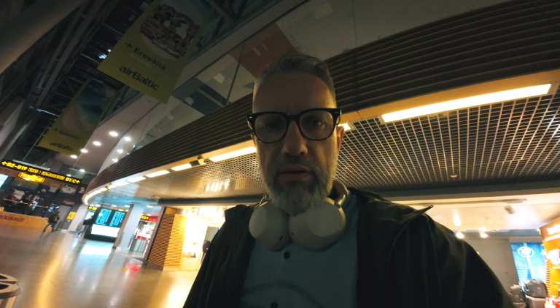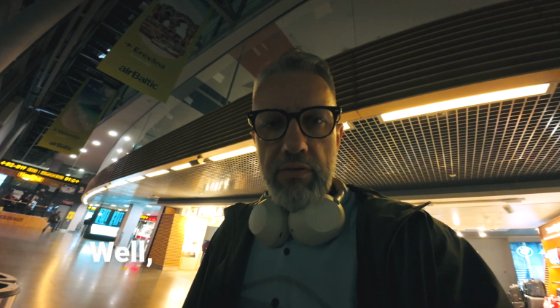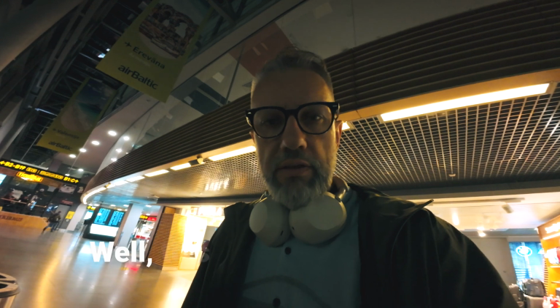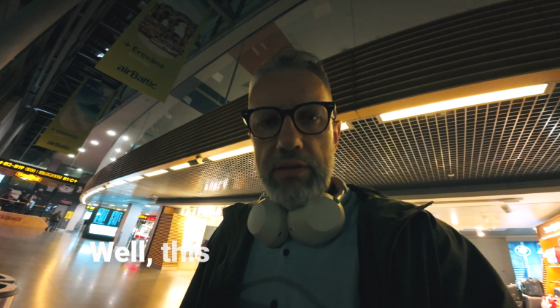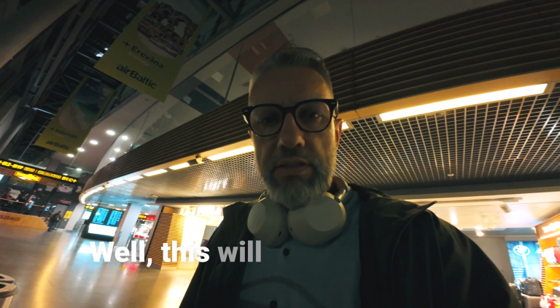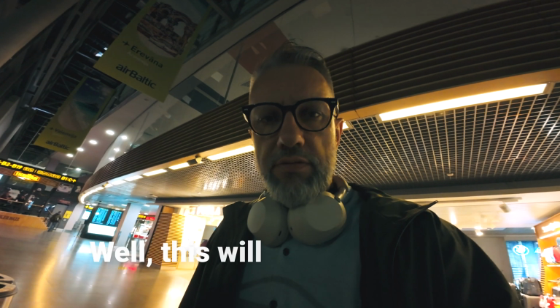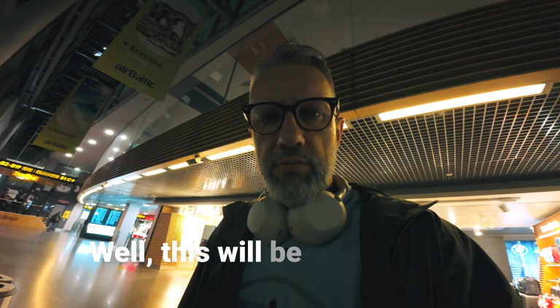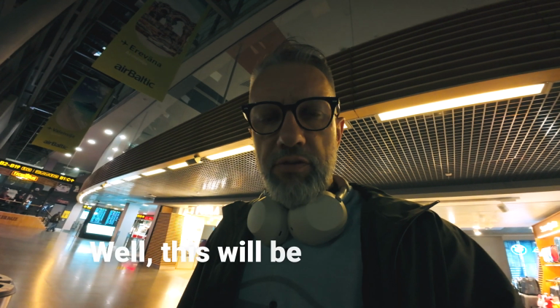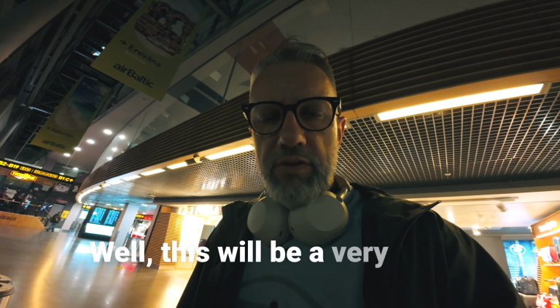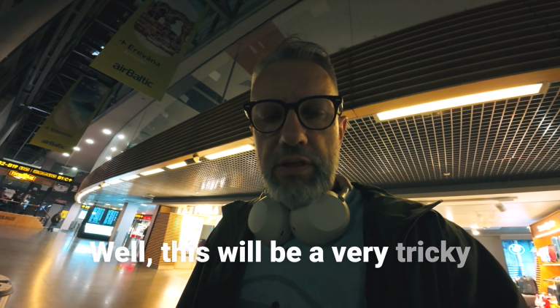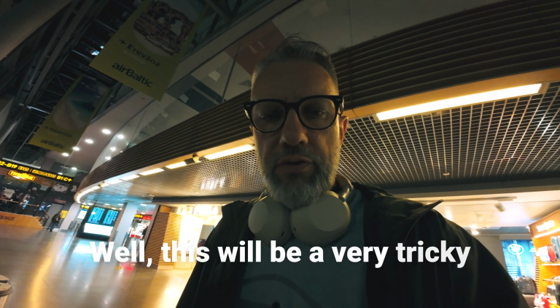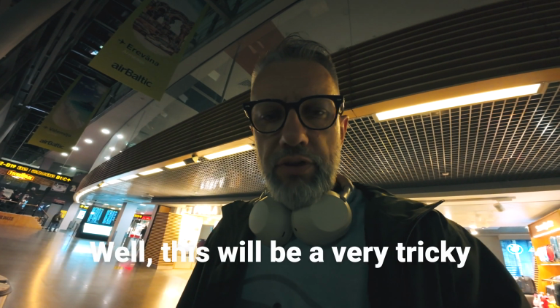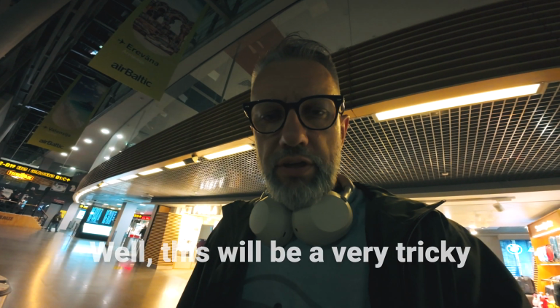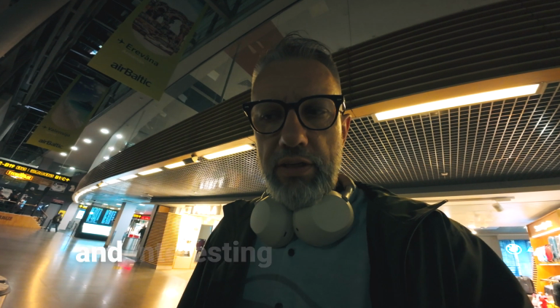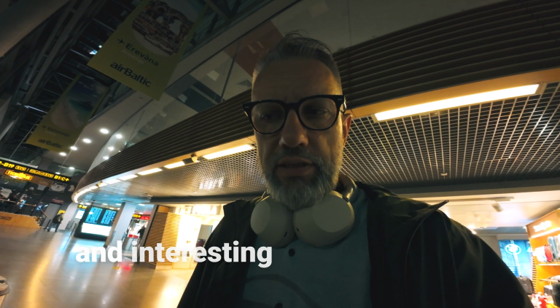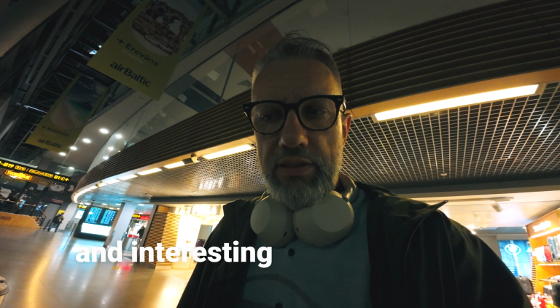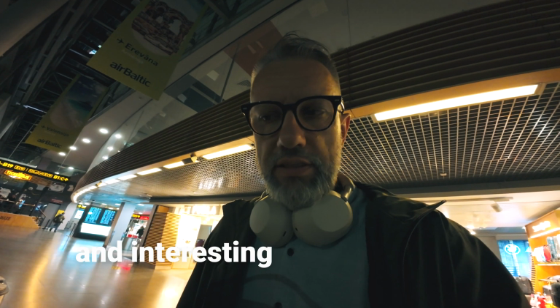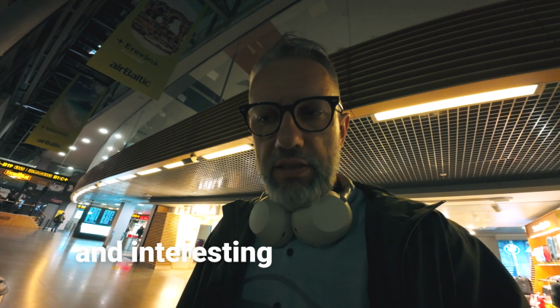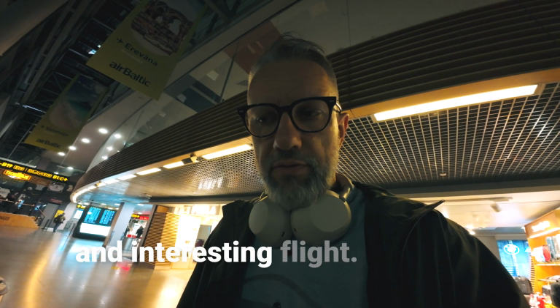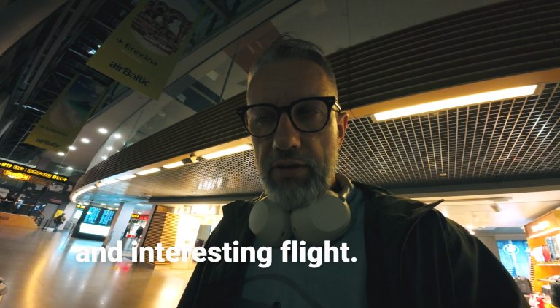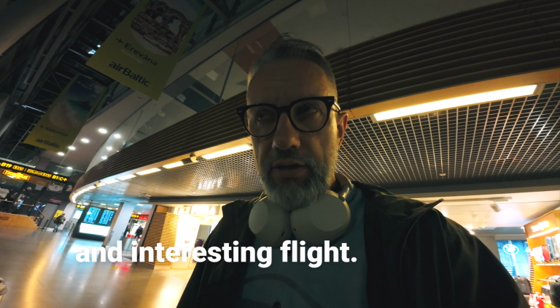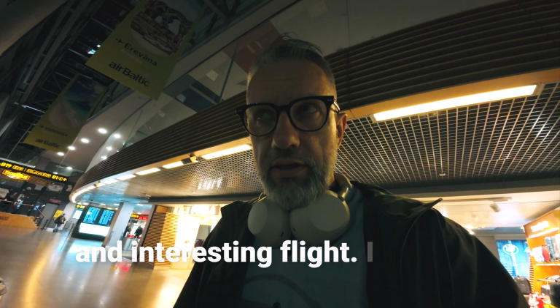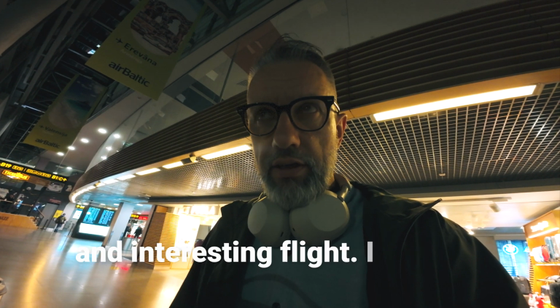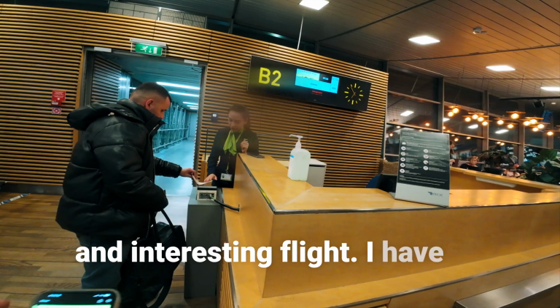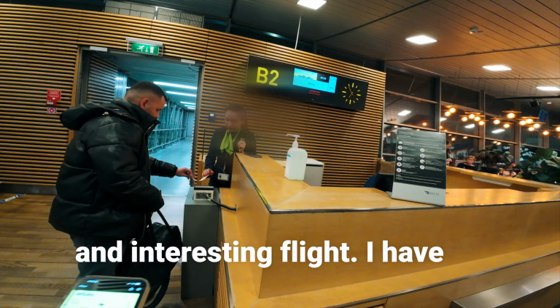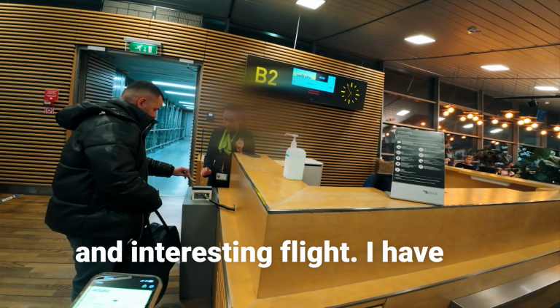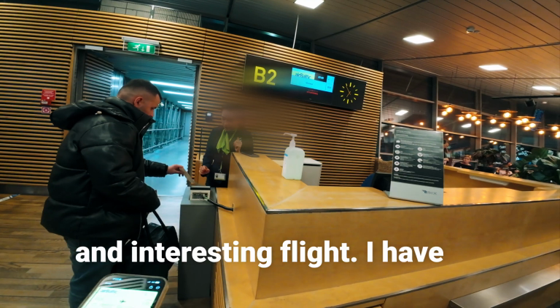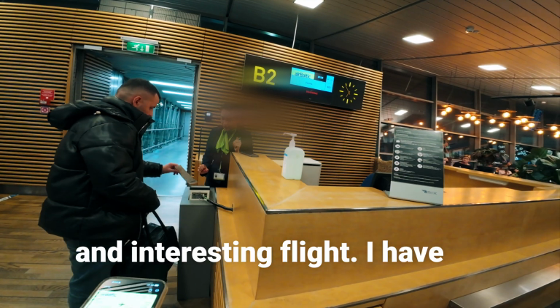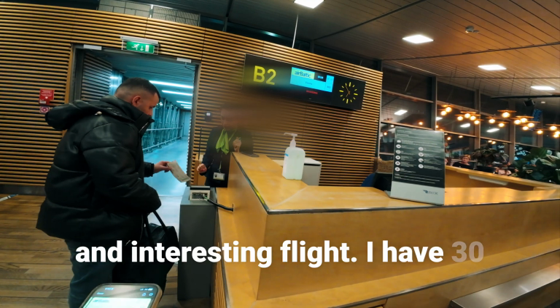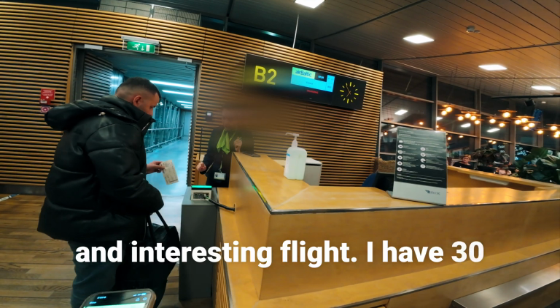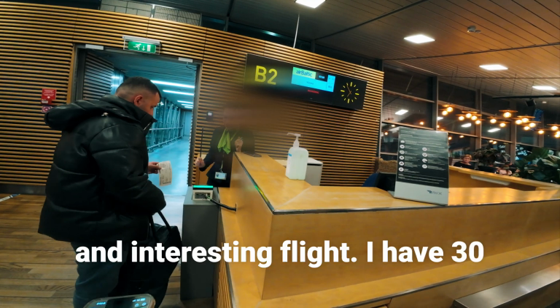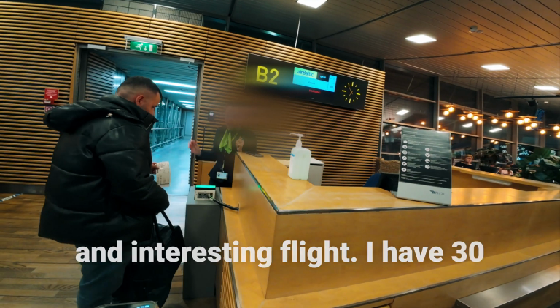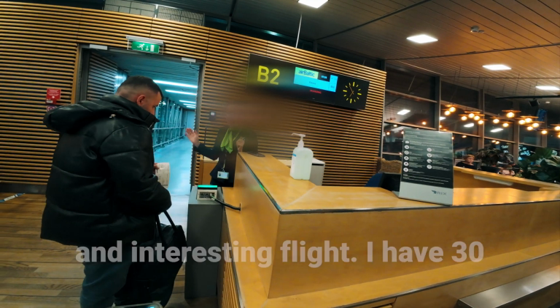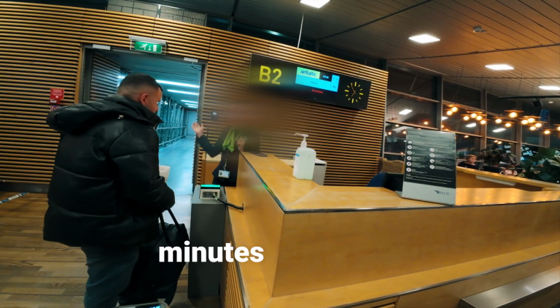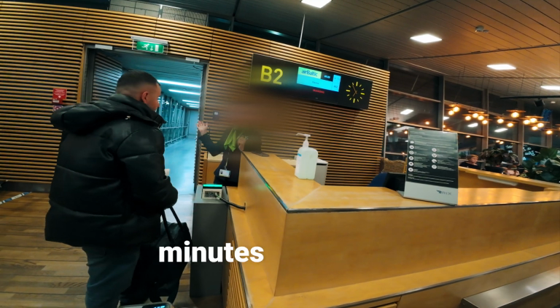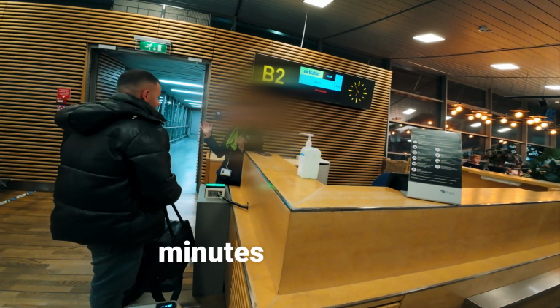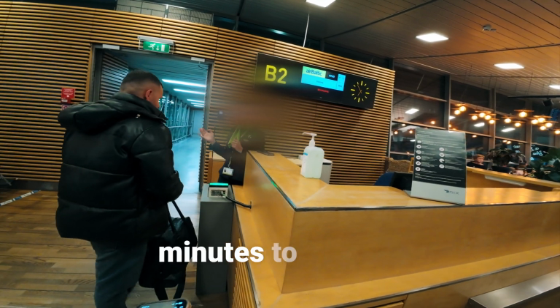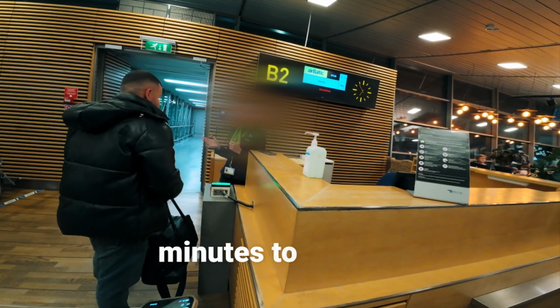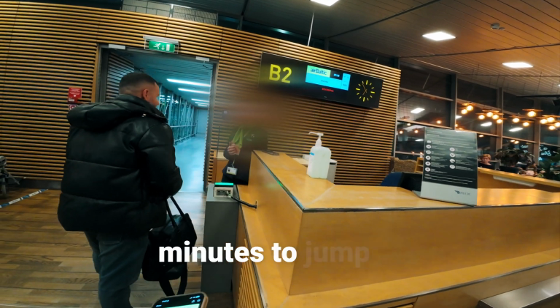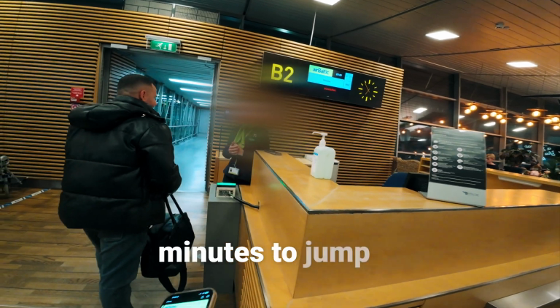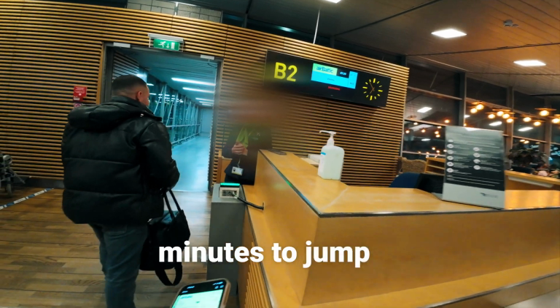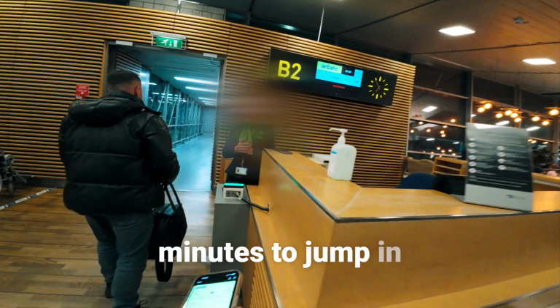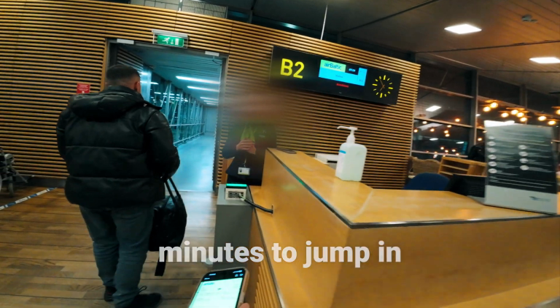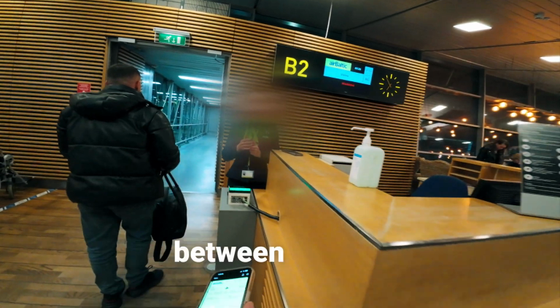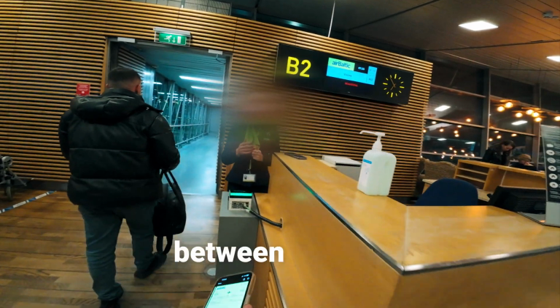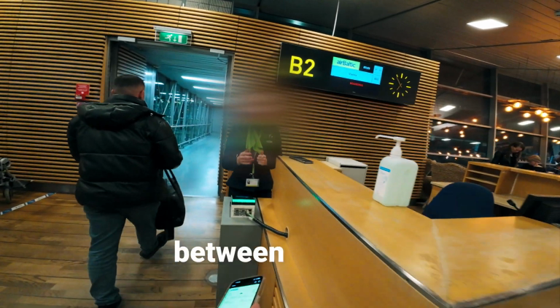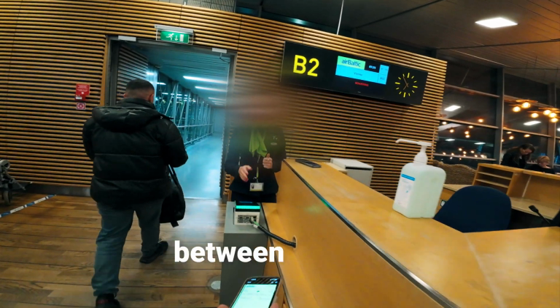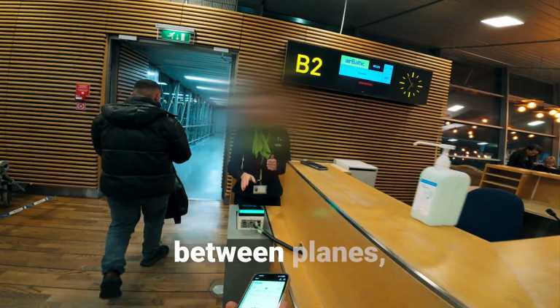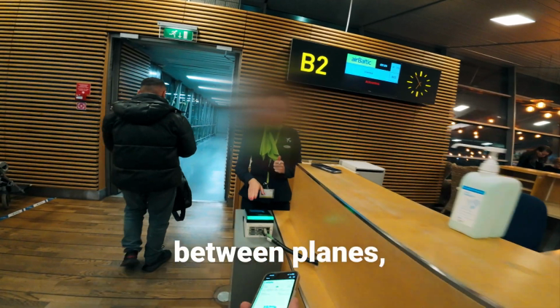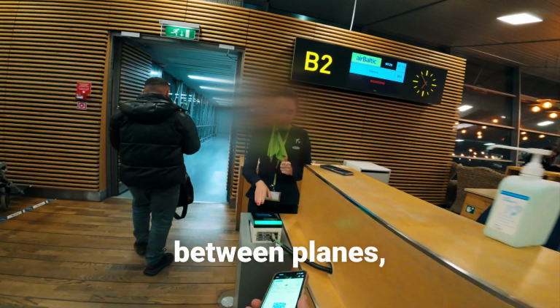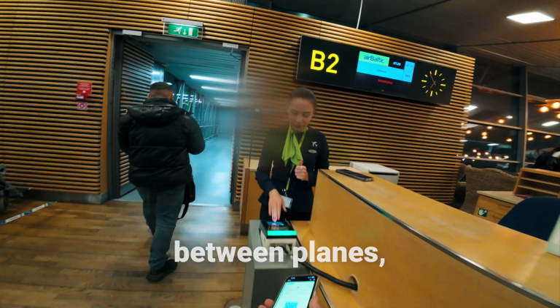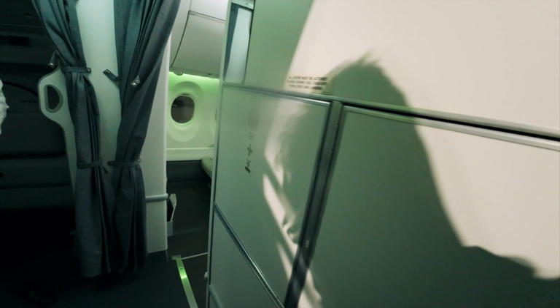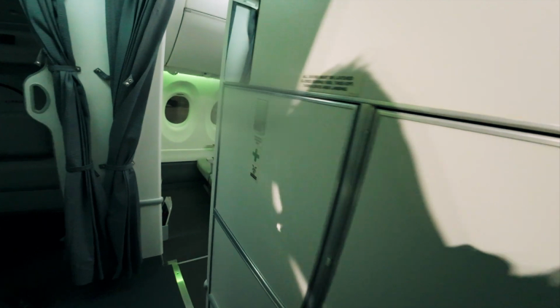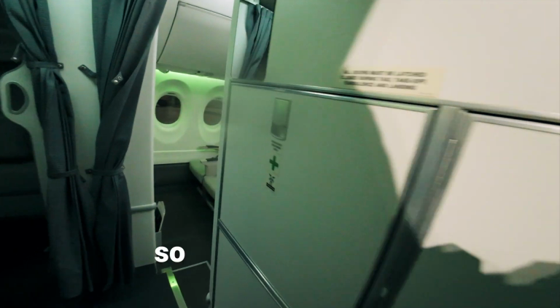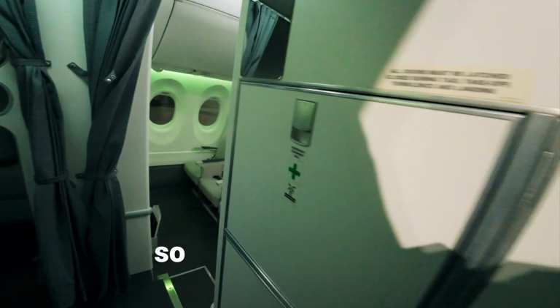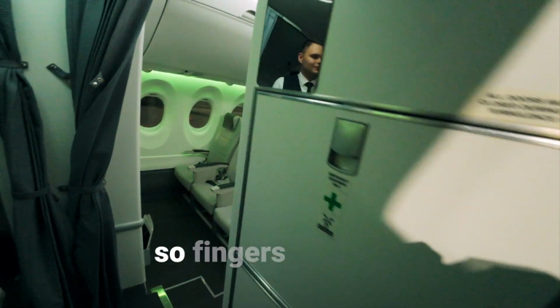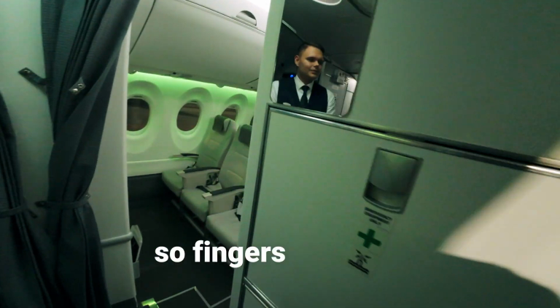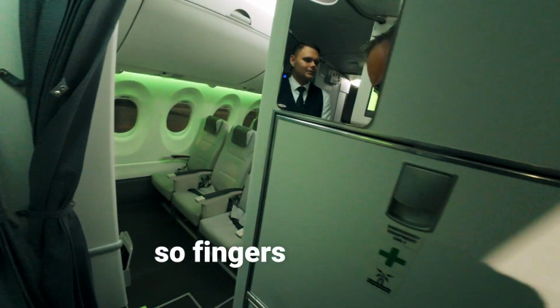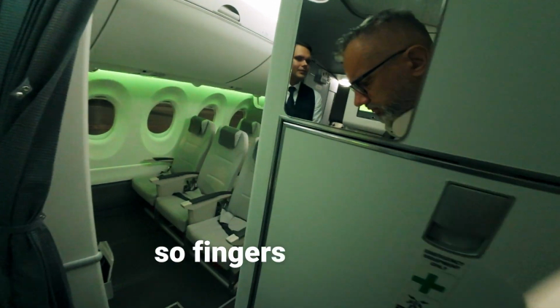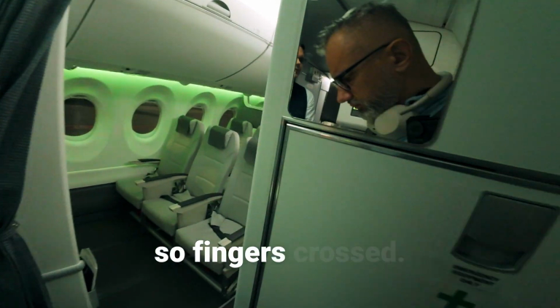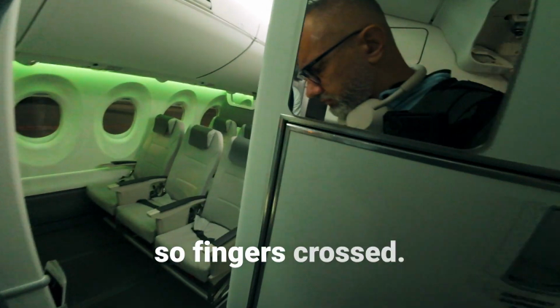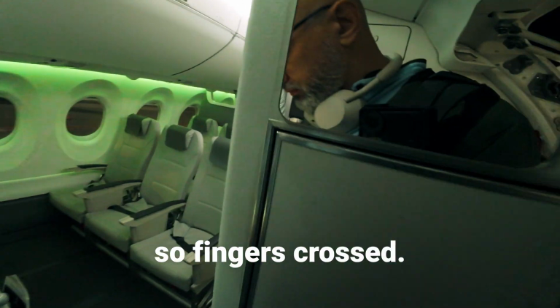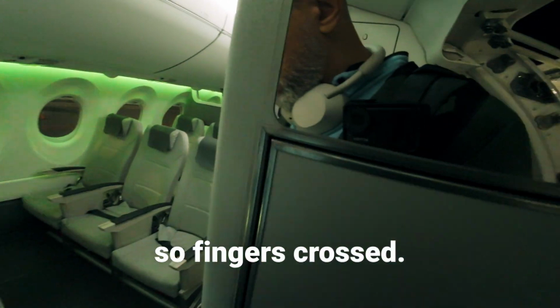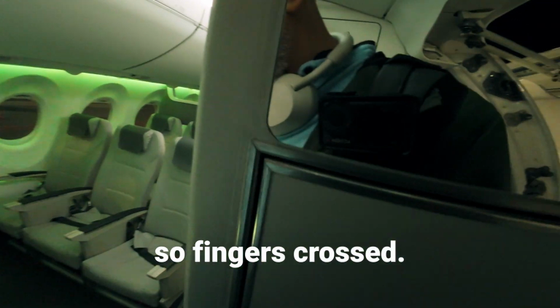This will be a very tricky and interesting flight — I have 30 minutes to jump in between planes, so fingers crossed.